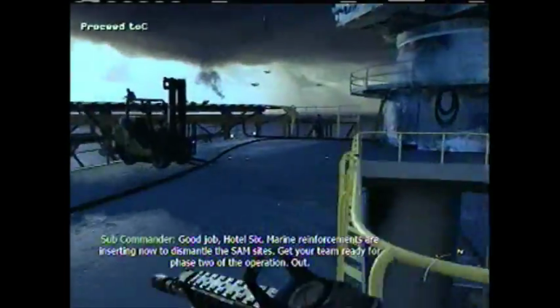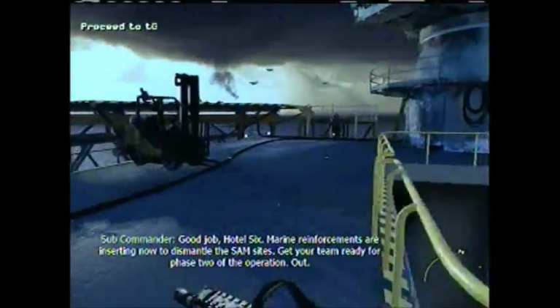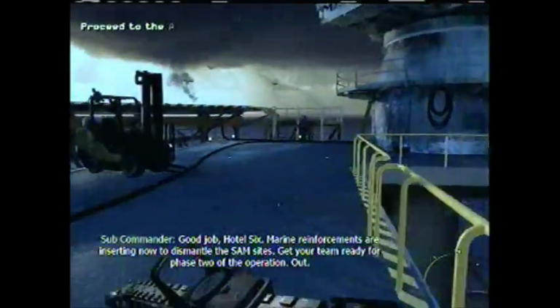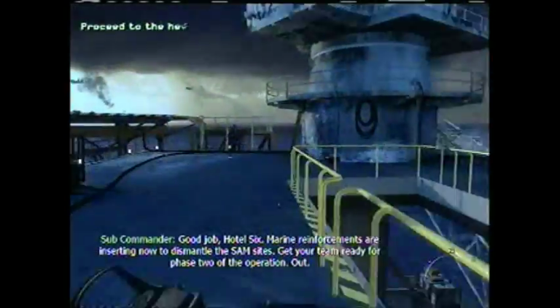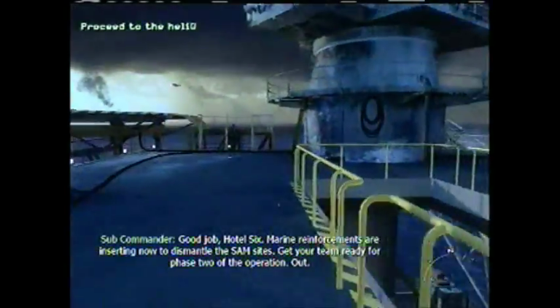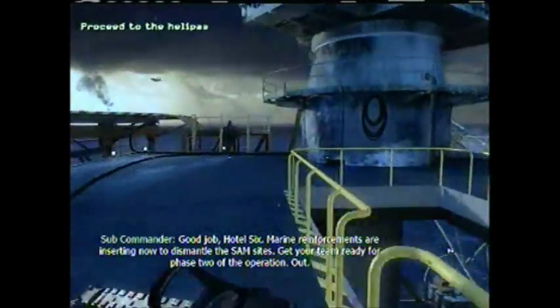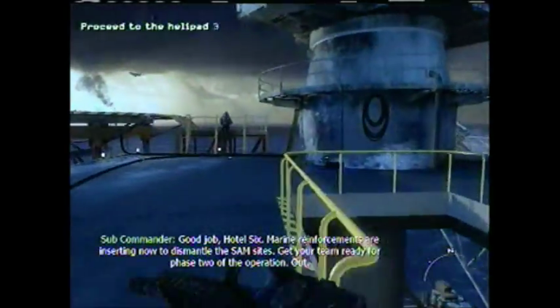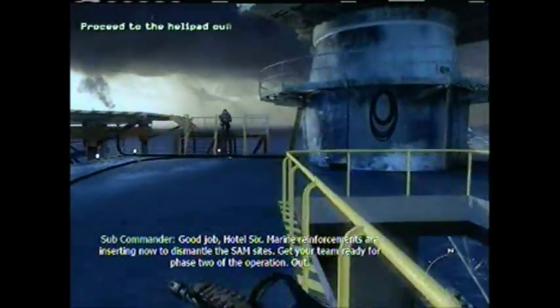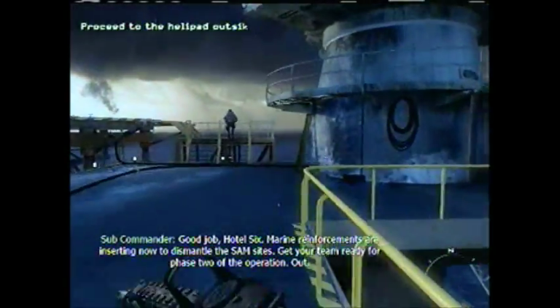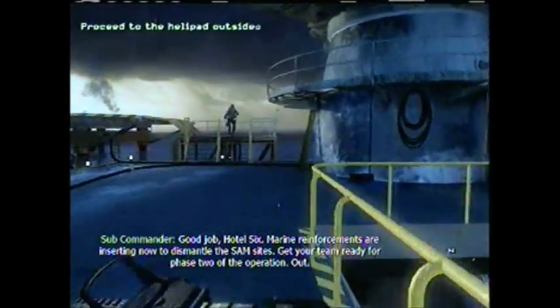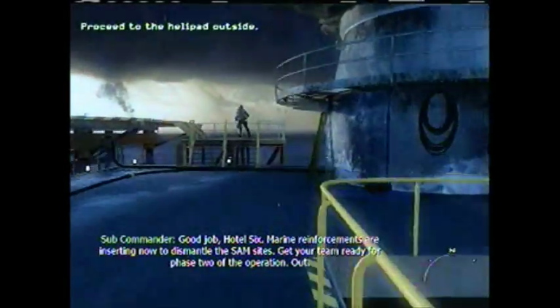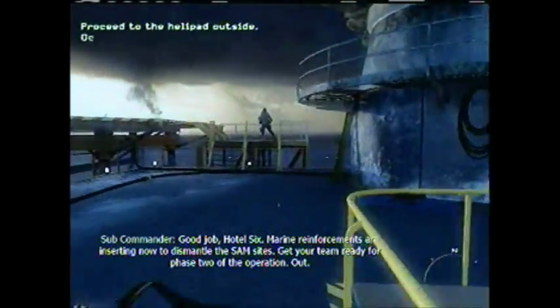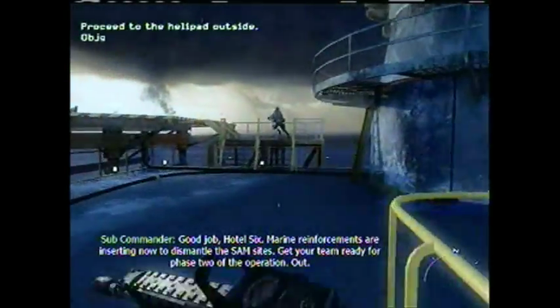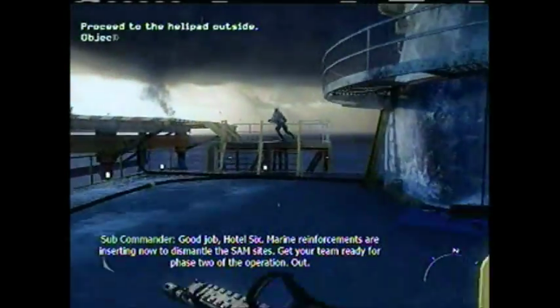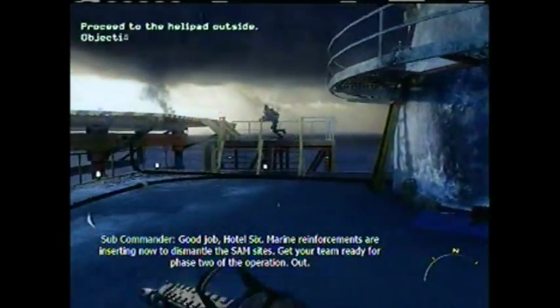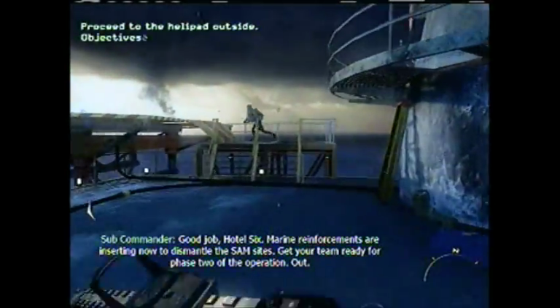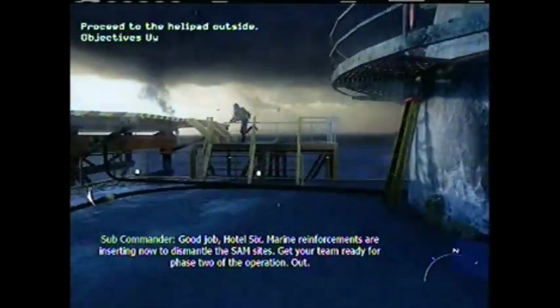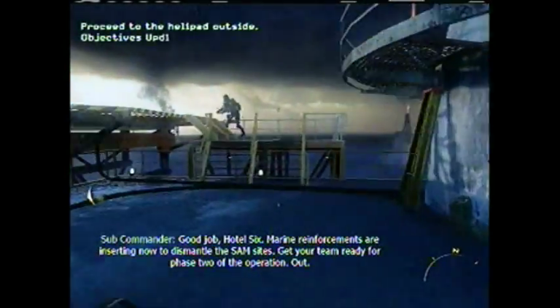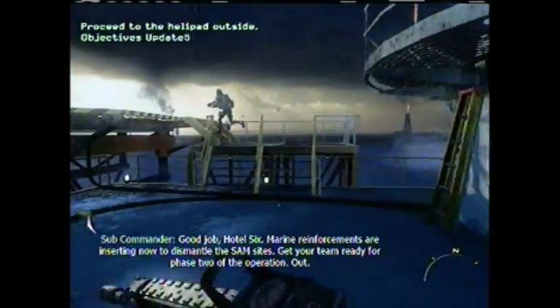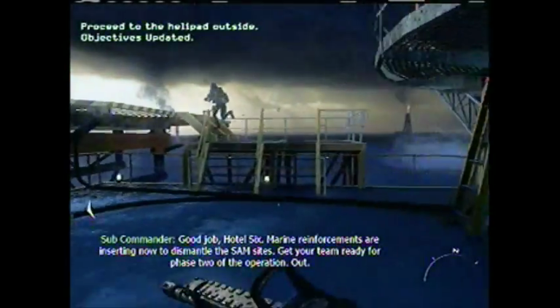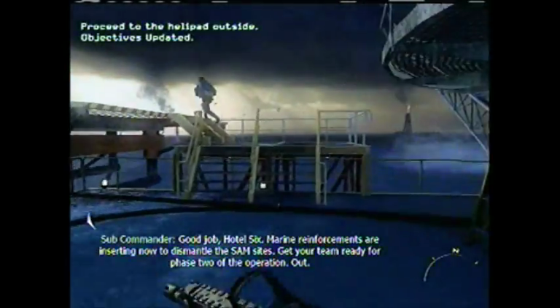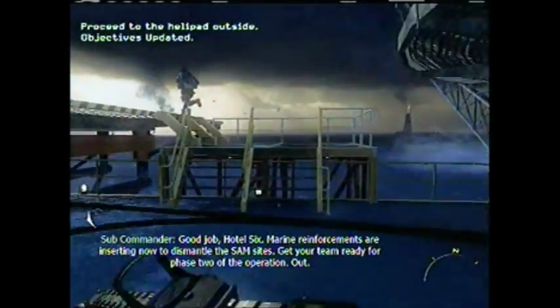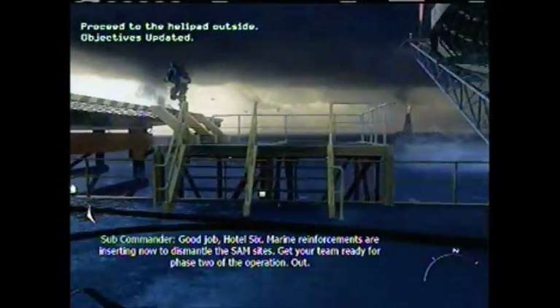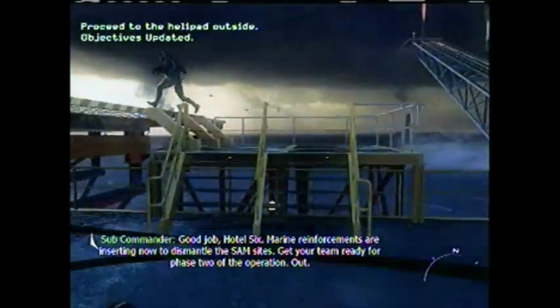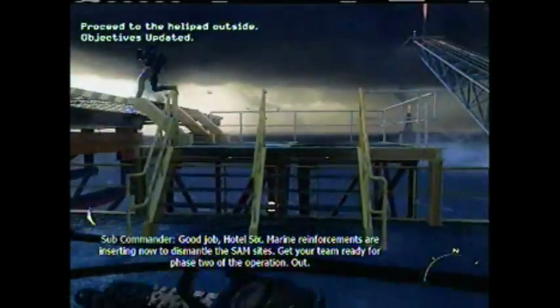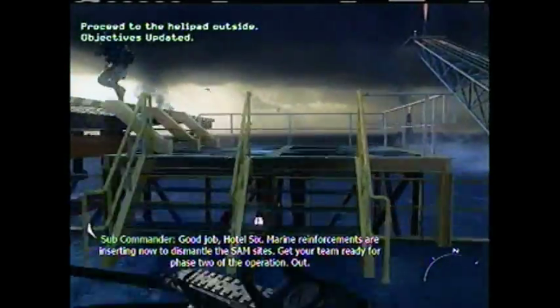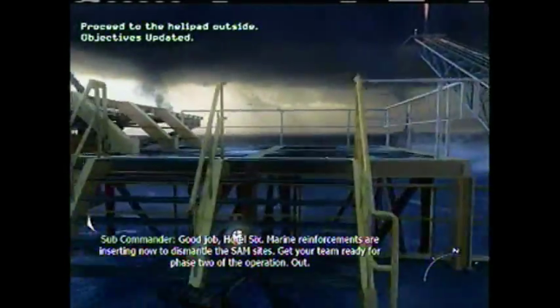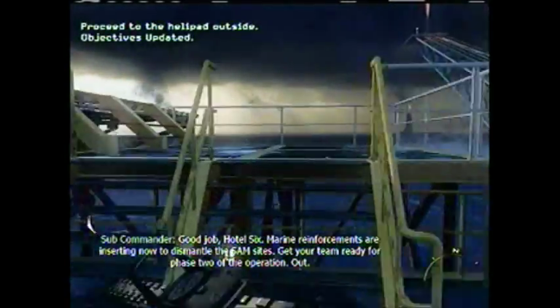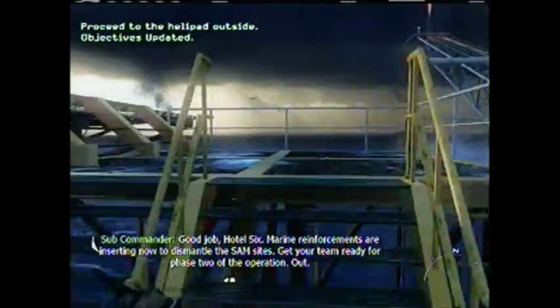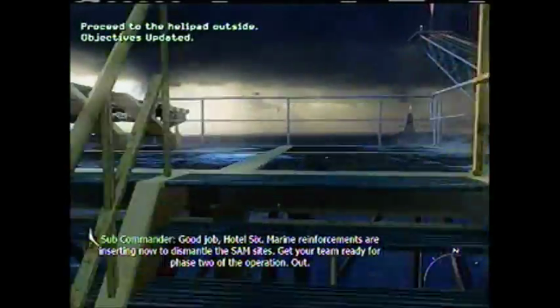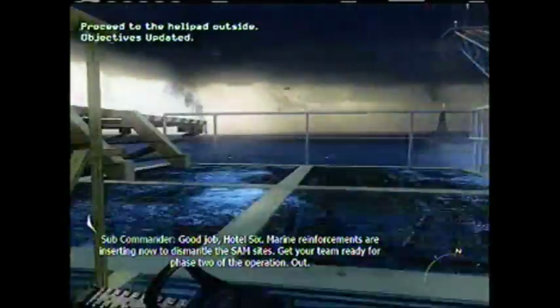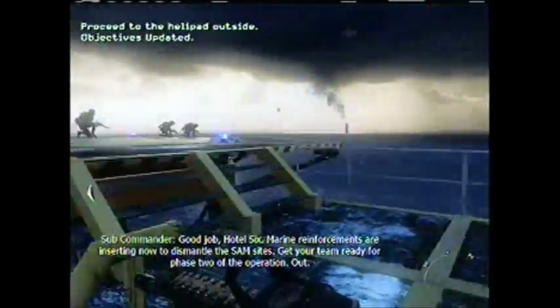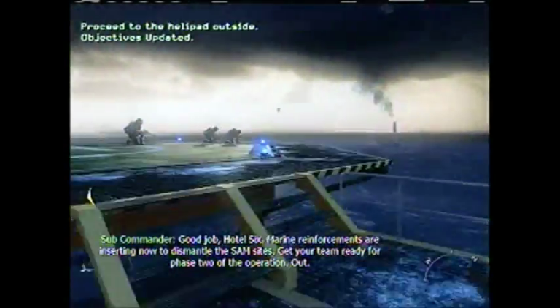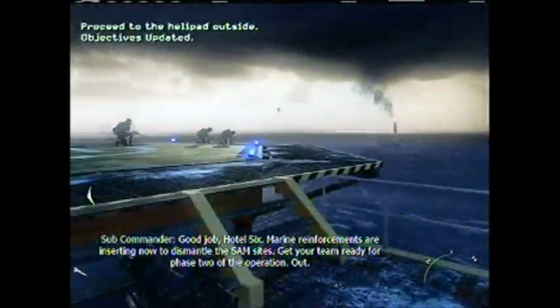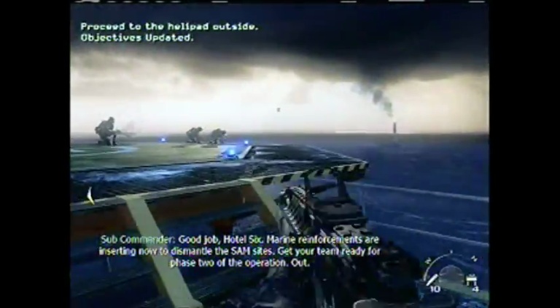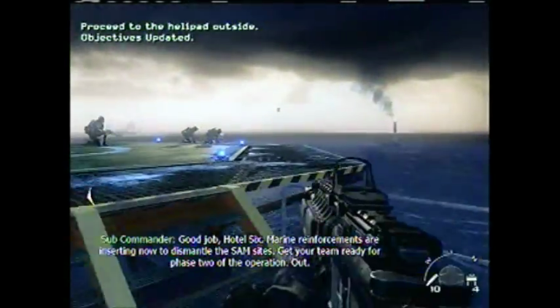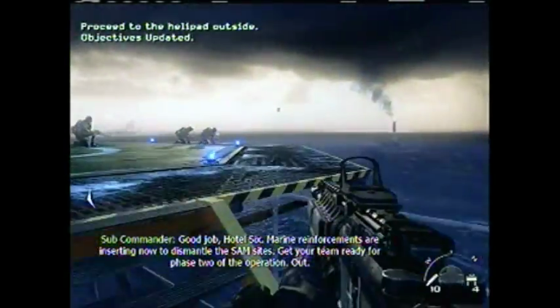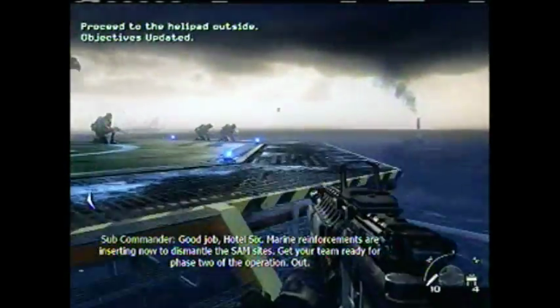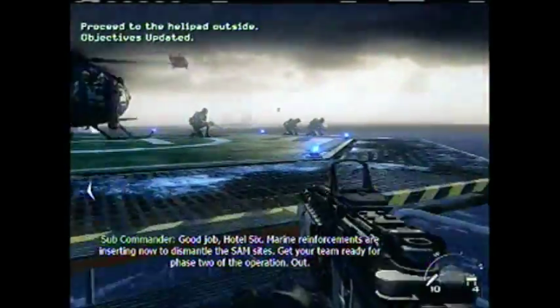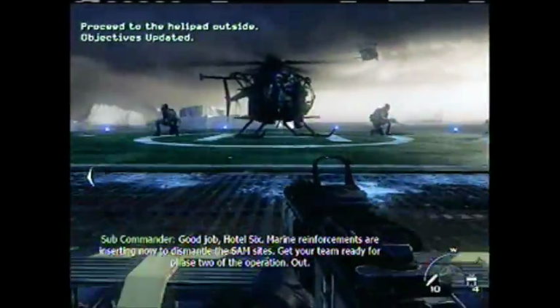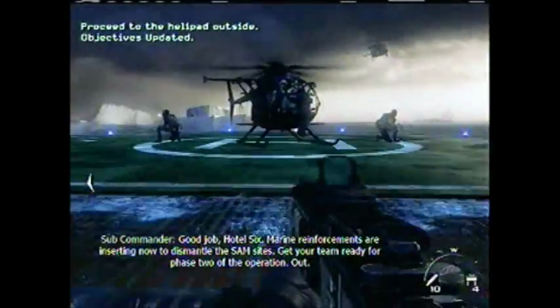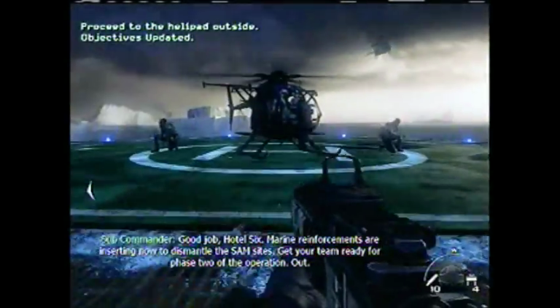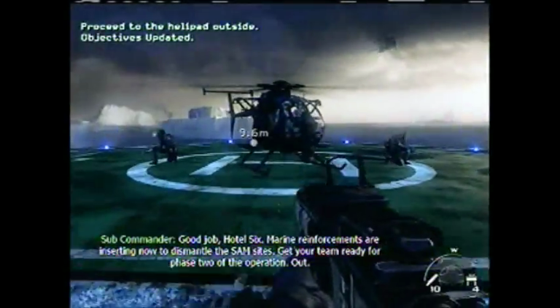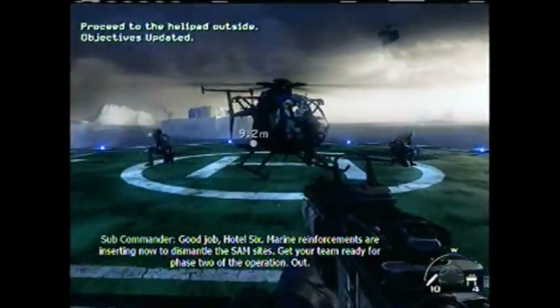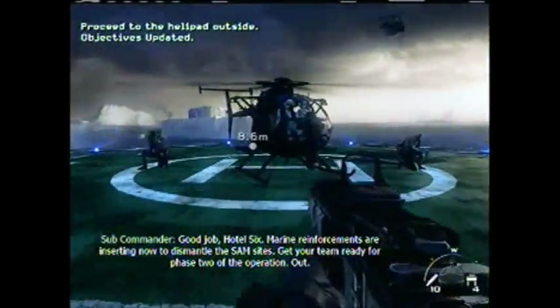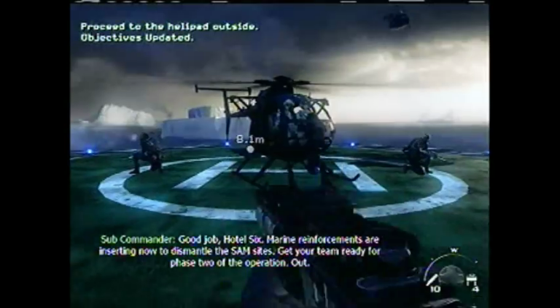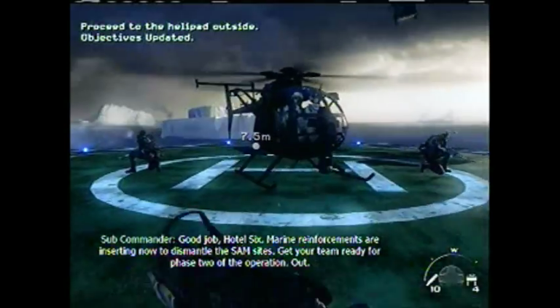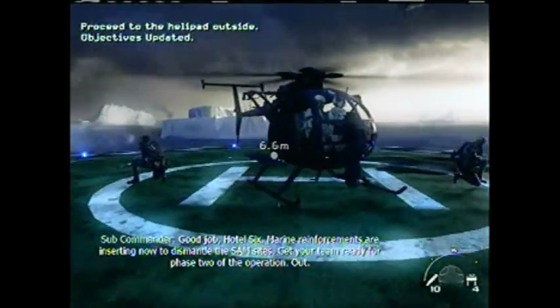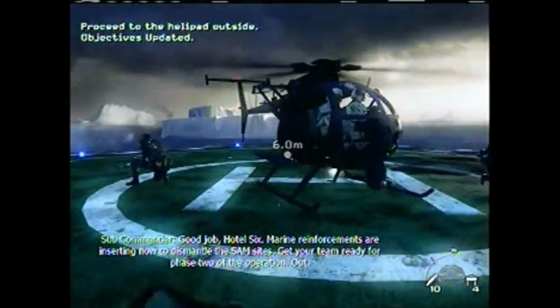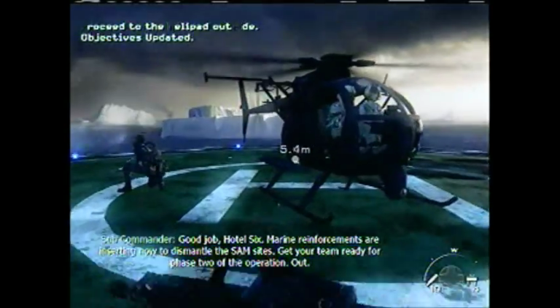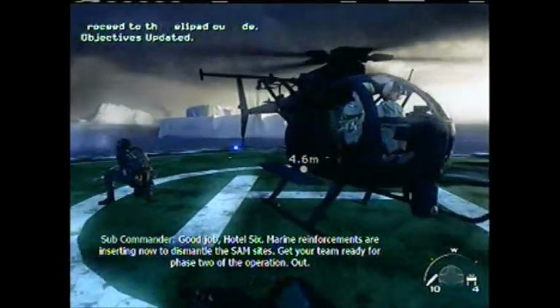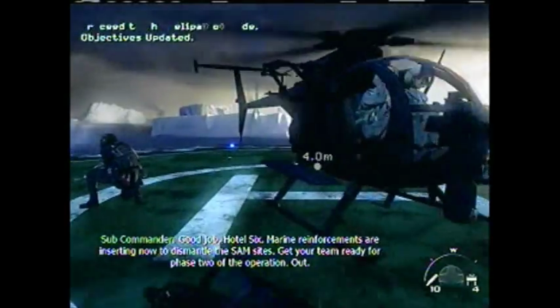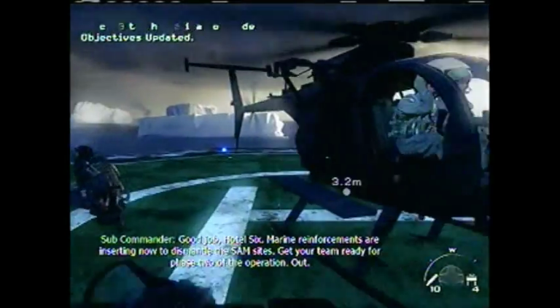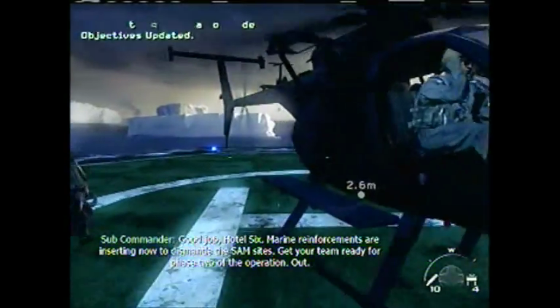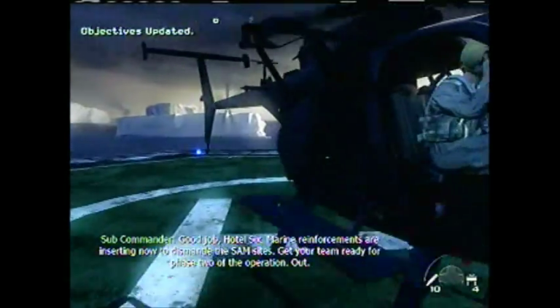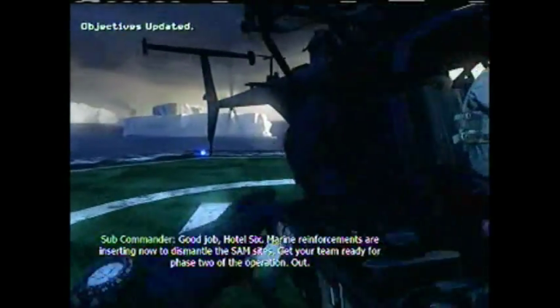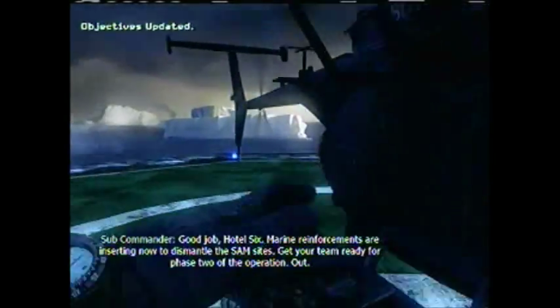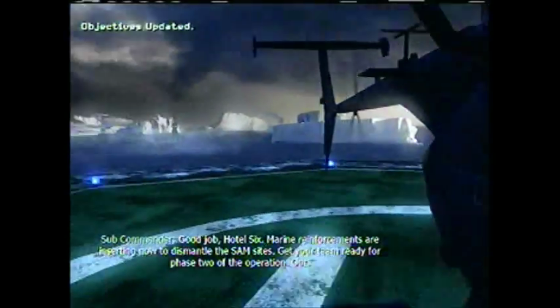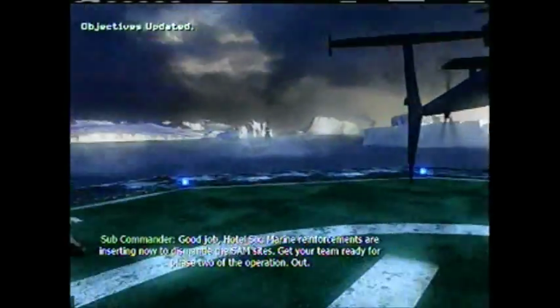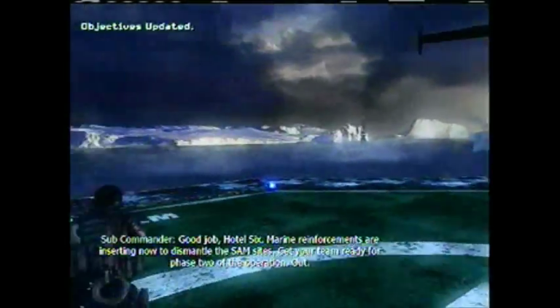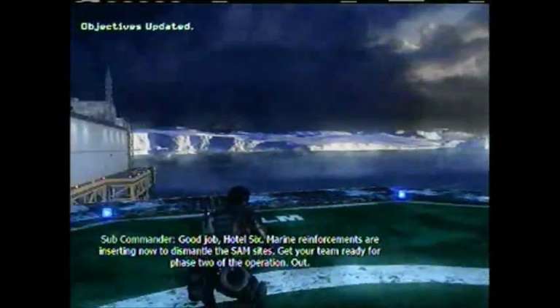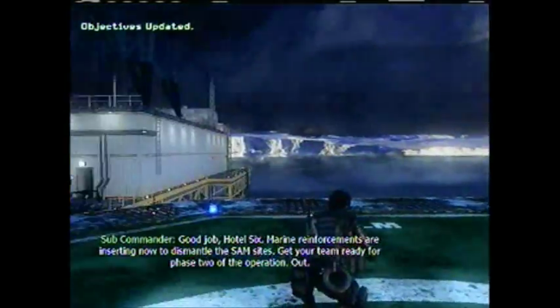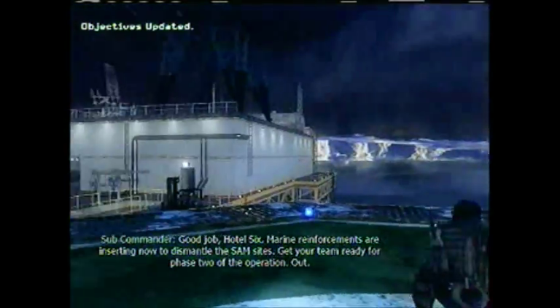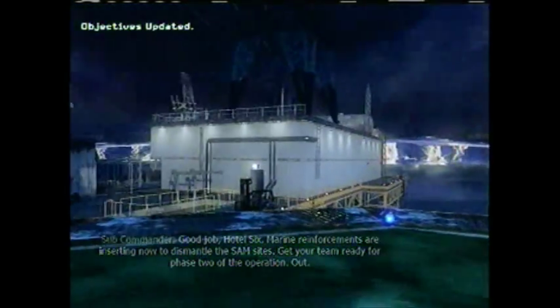All hostages have been secured — I repeat, all hostages secured, proceeding to LZ Bravo. Hotel Six, marine reinforcements are inserting now to dismantle the SAM sites; get your team ready for phase two of the operation.